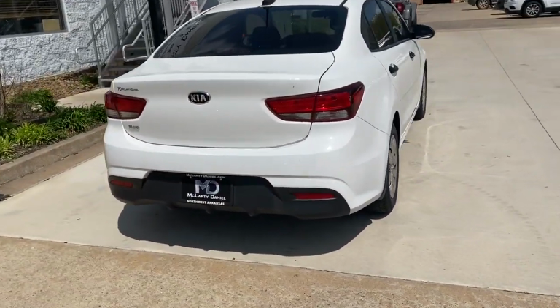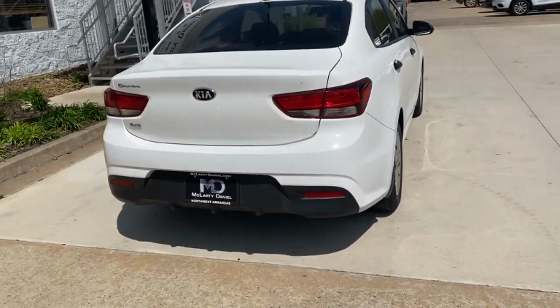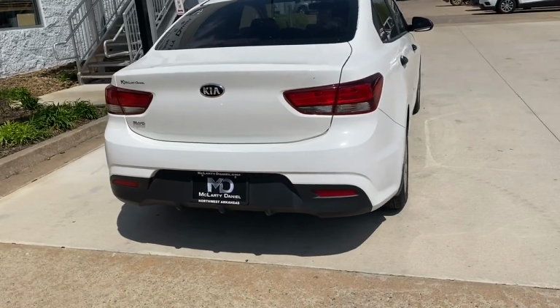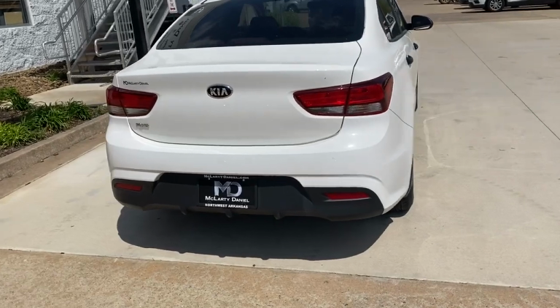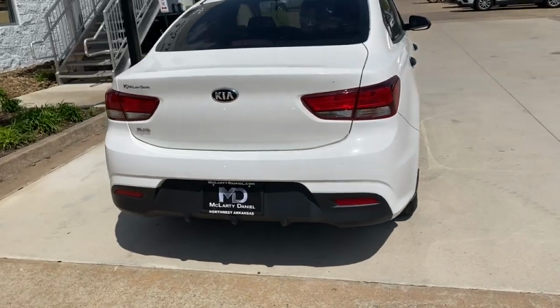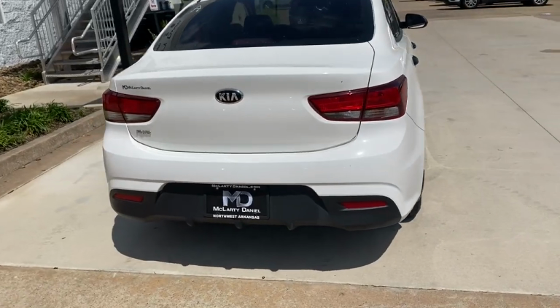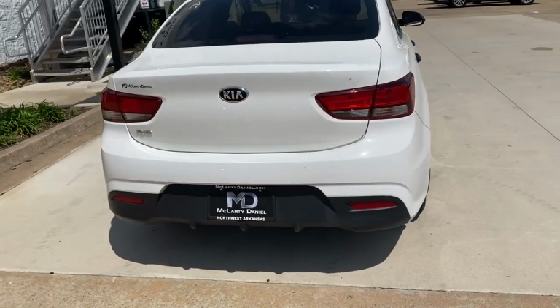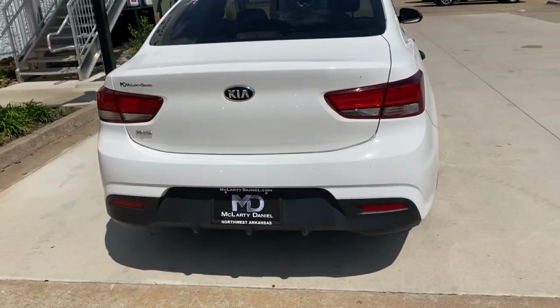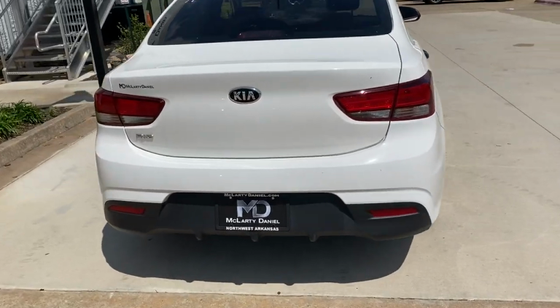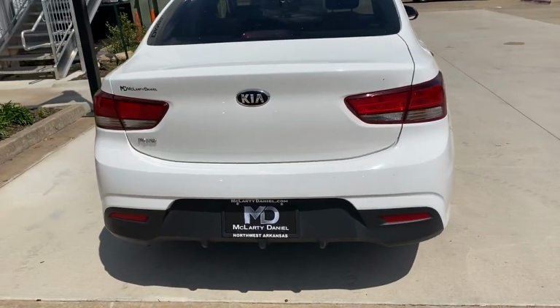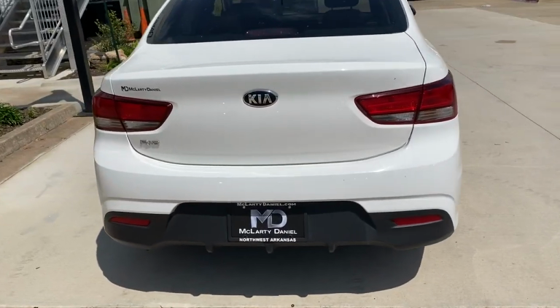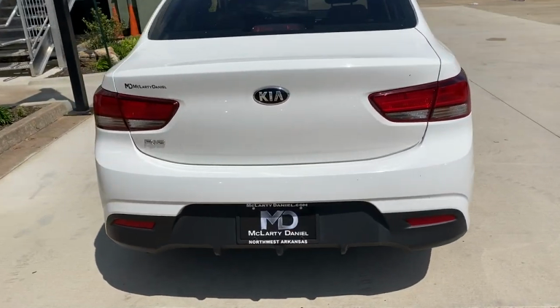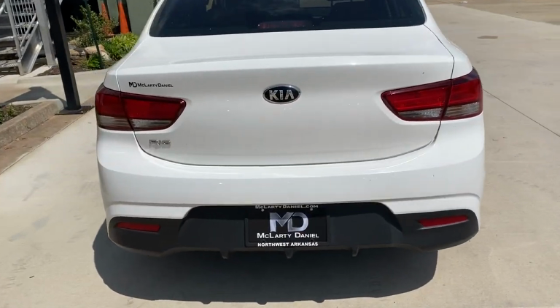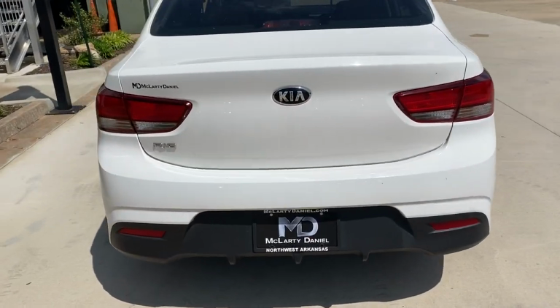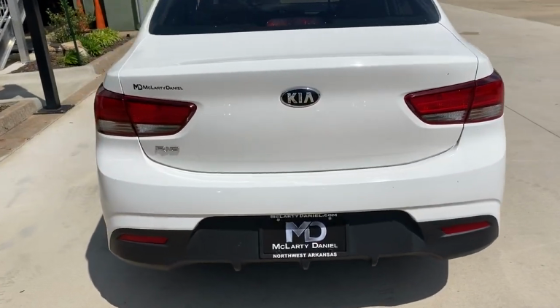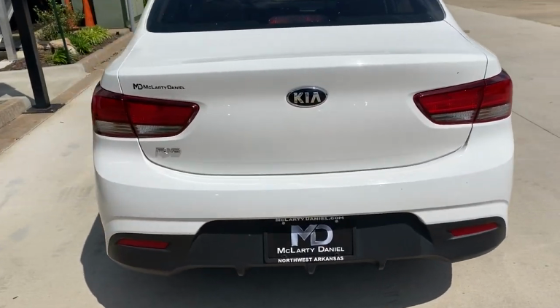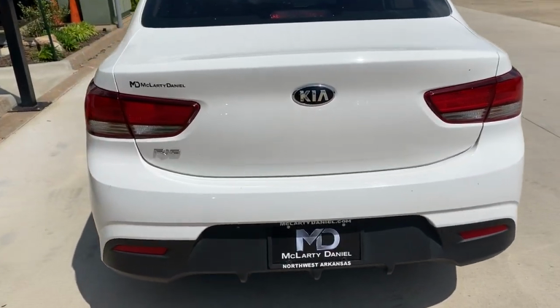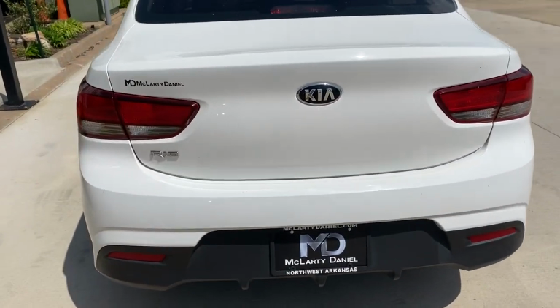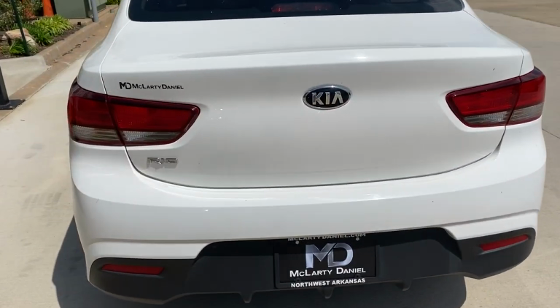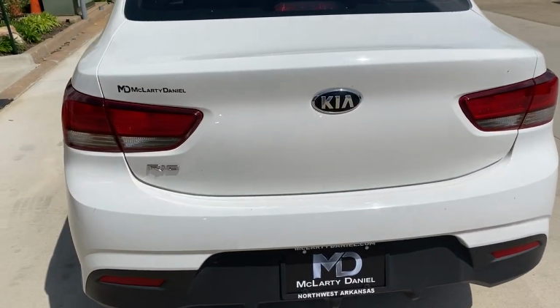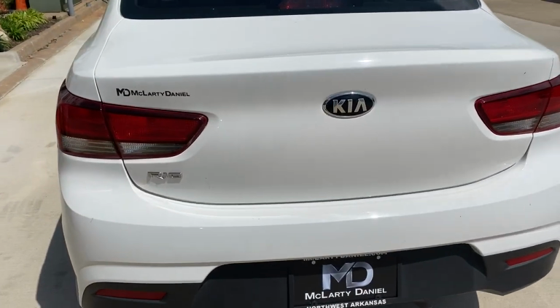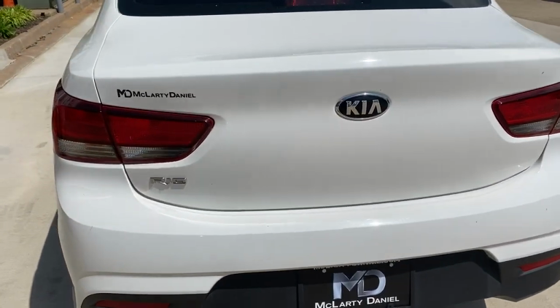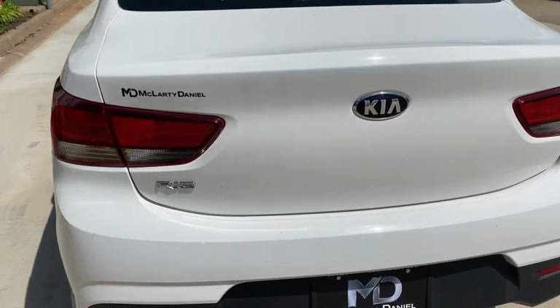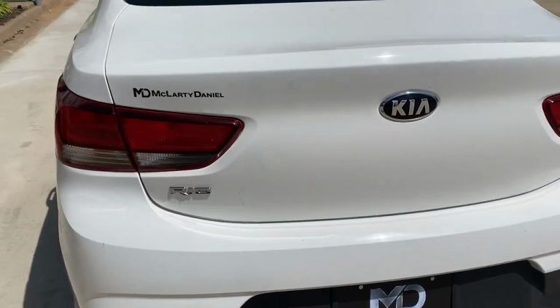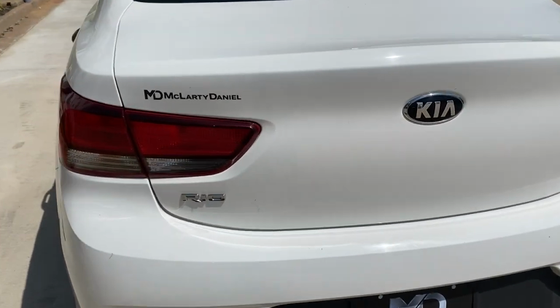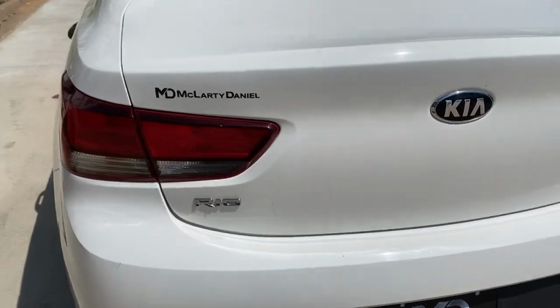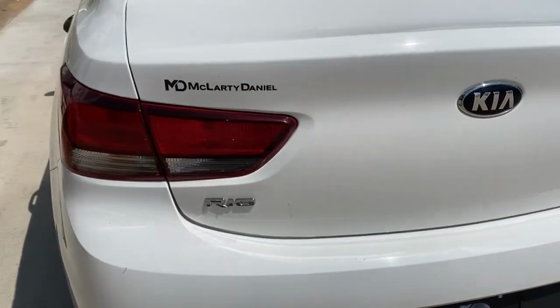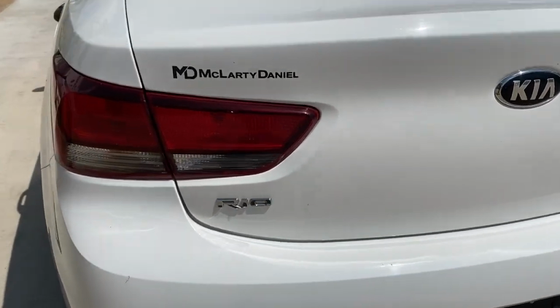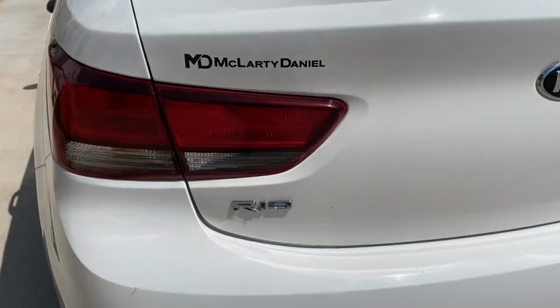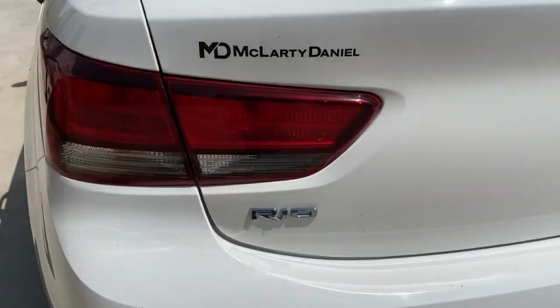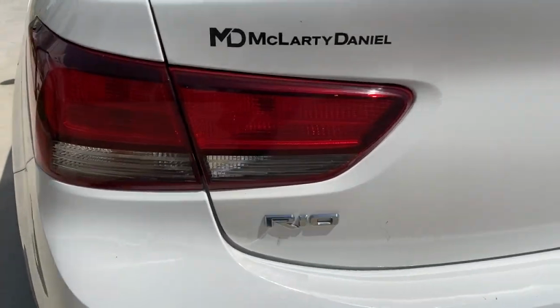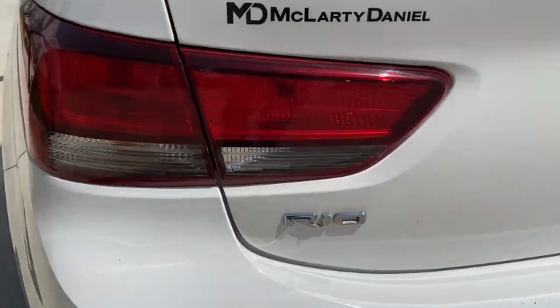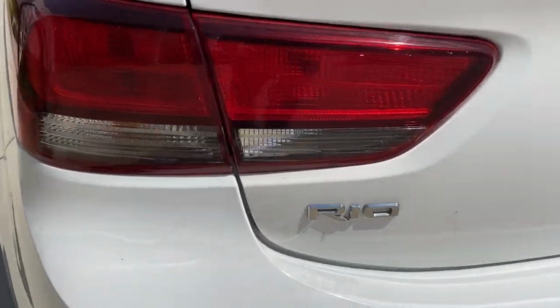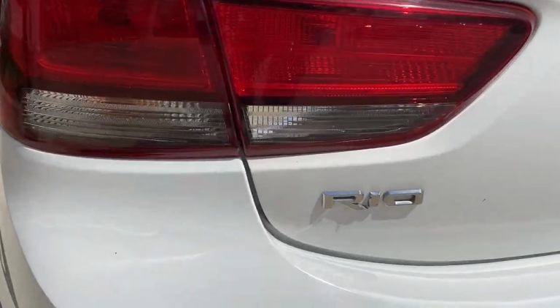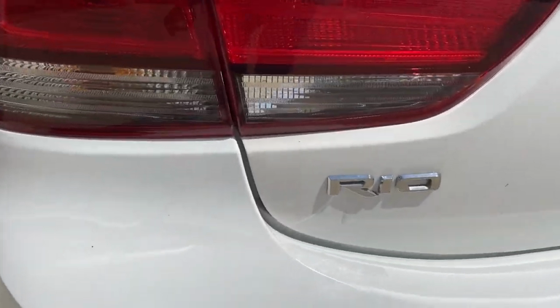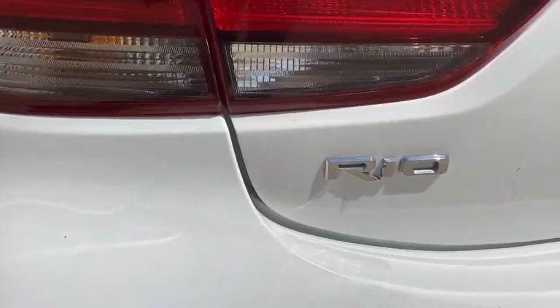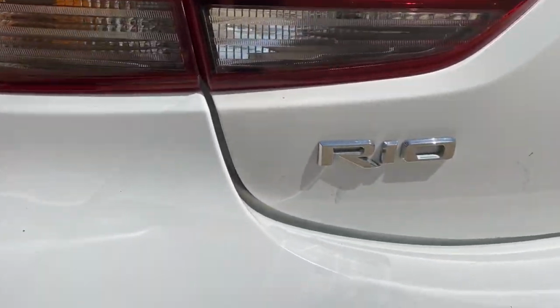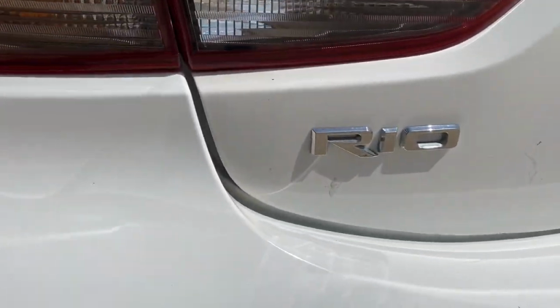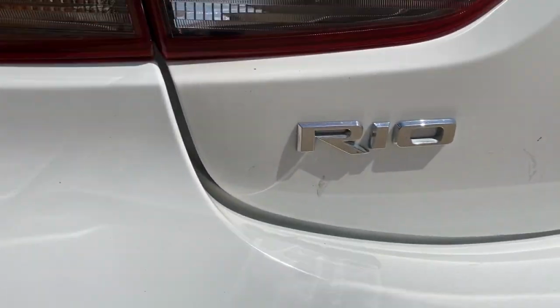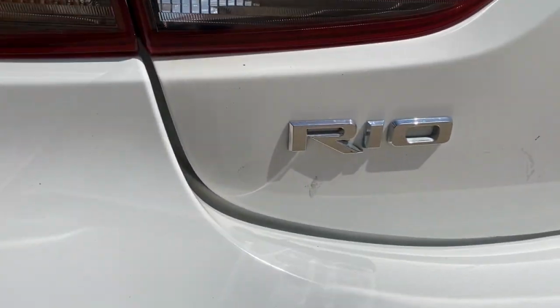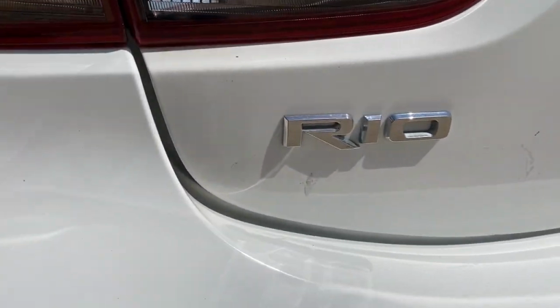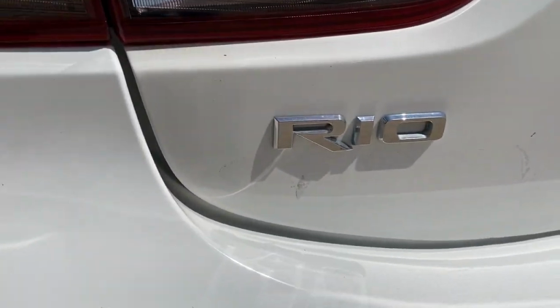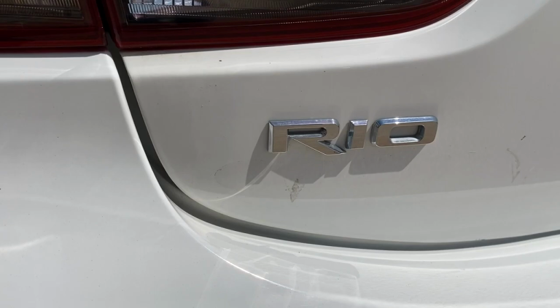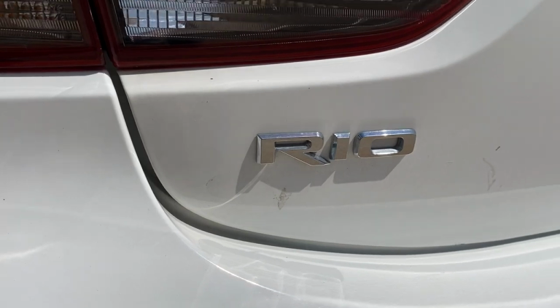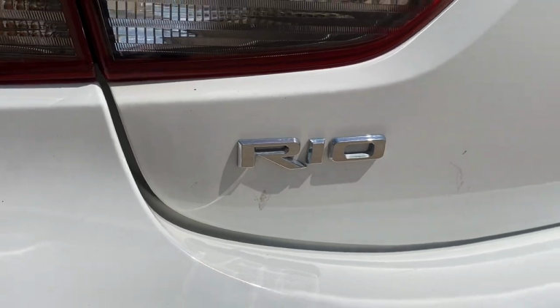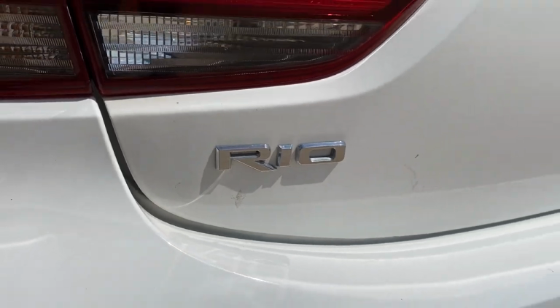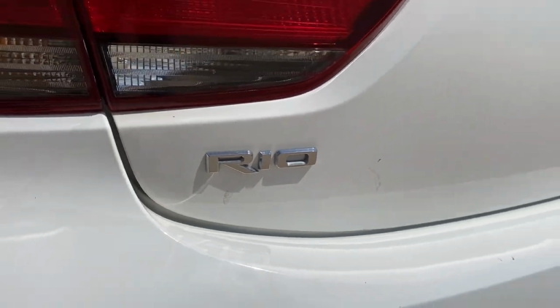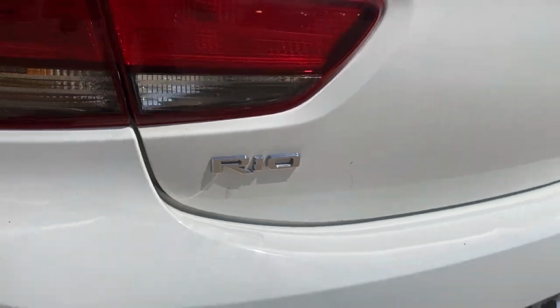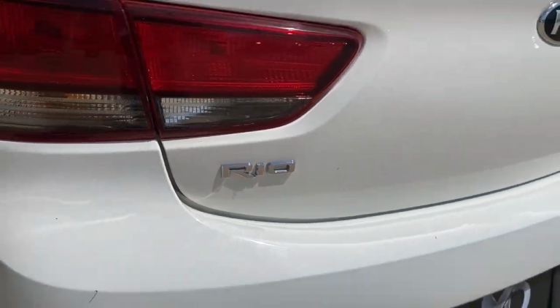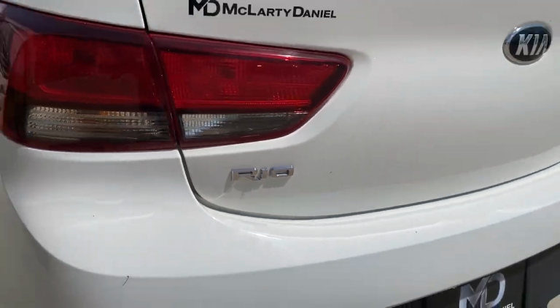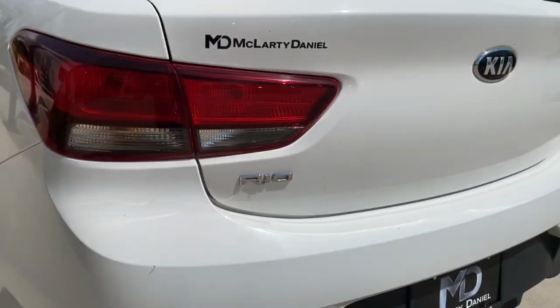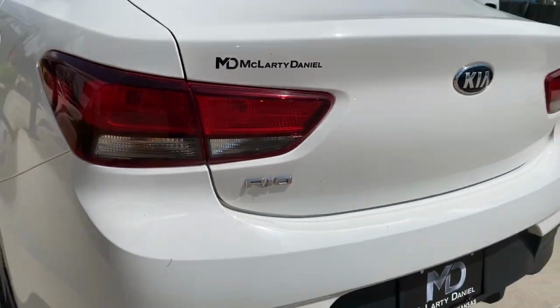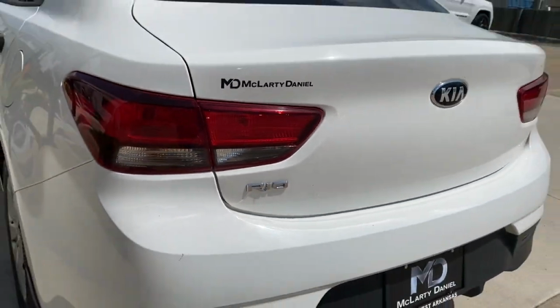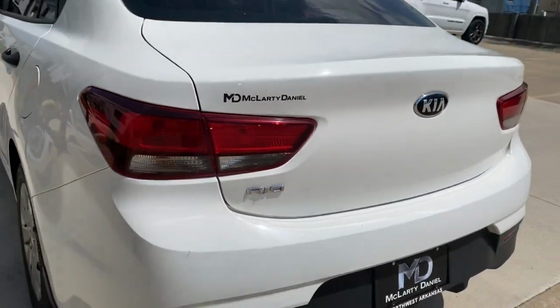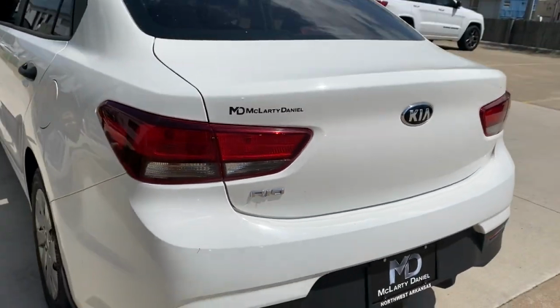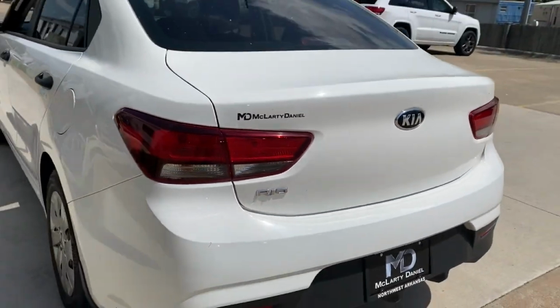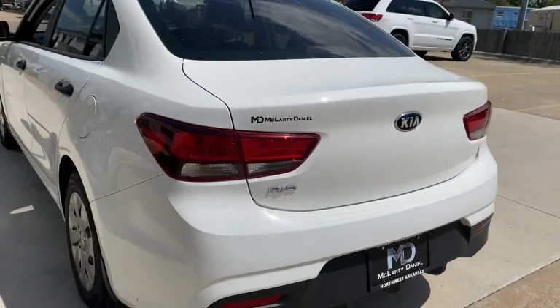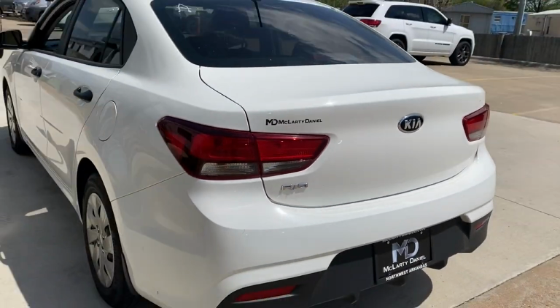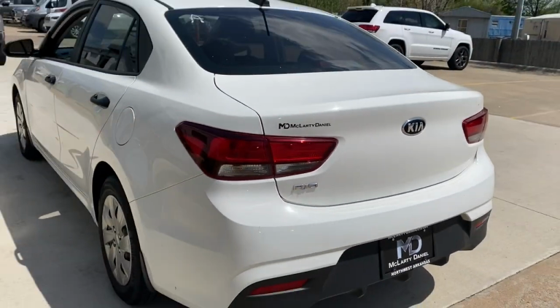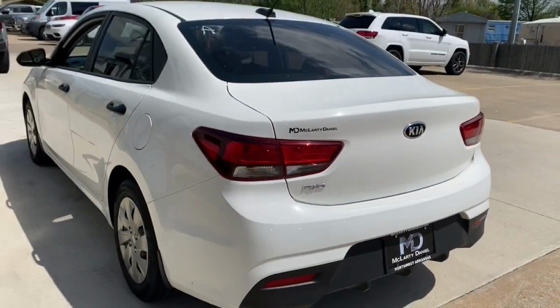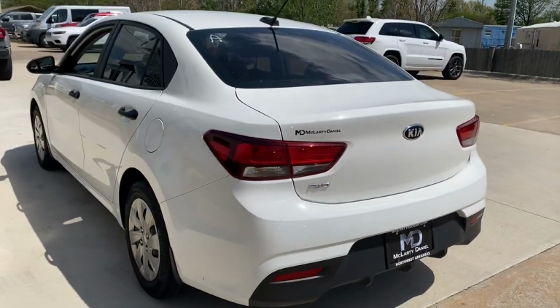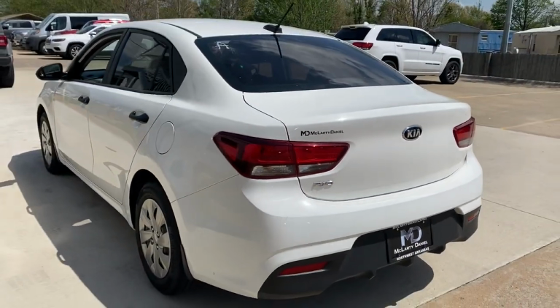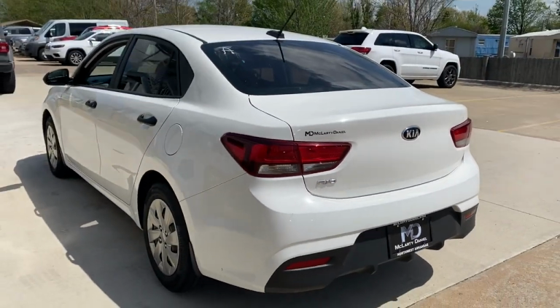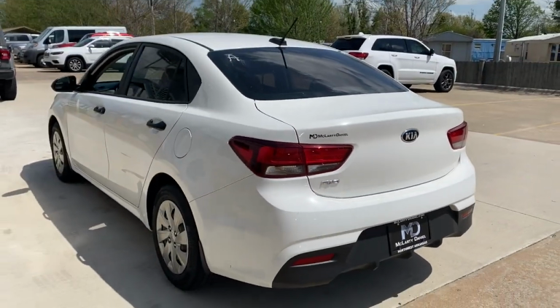This comfortable subcompact delivers sprightly performance, connective infotainment, a refined interior, and stylish practicality.